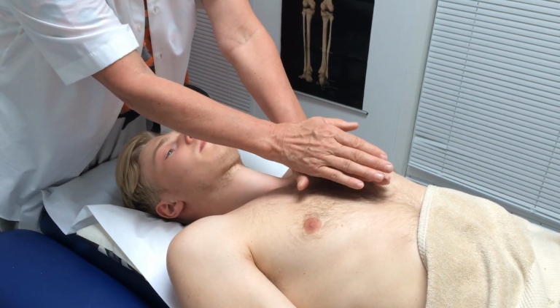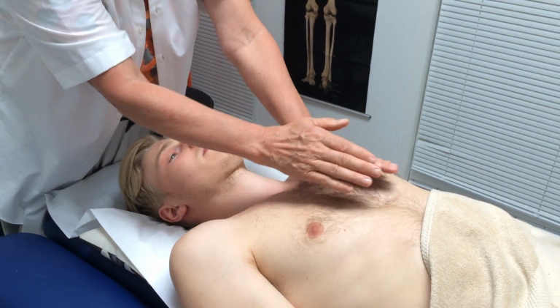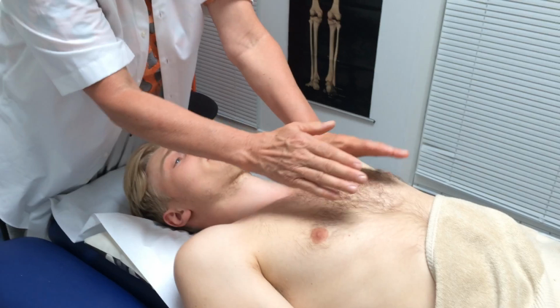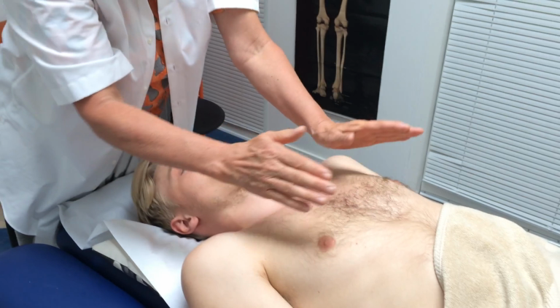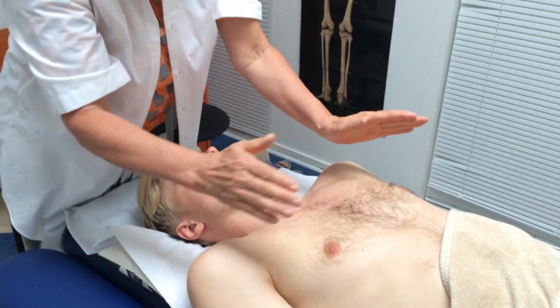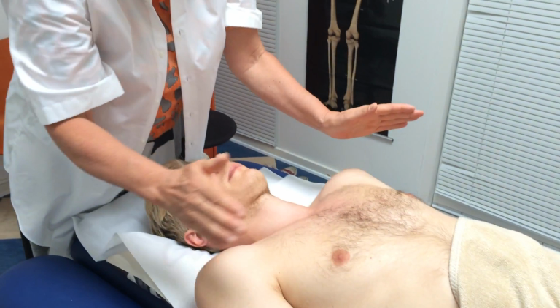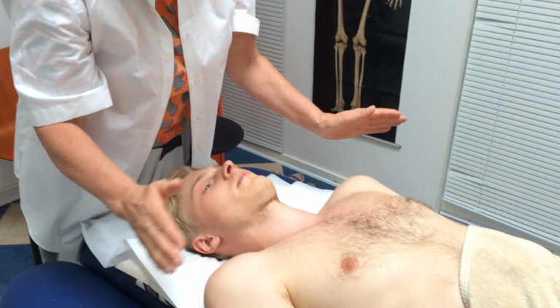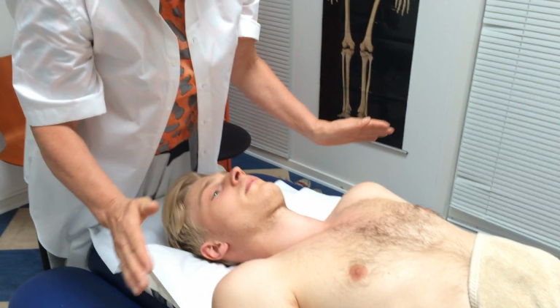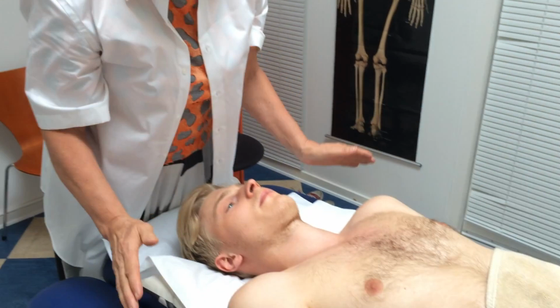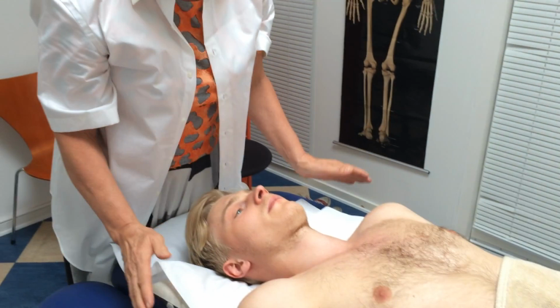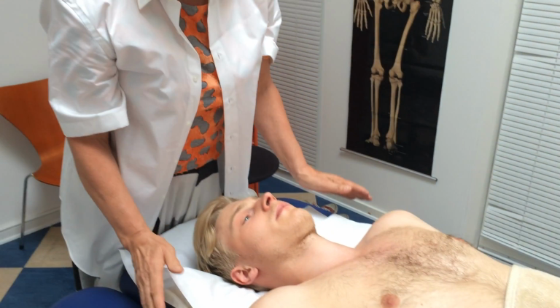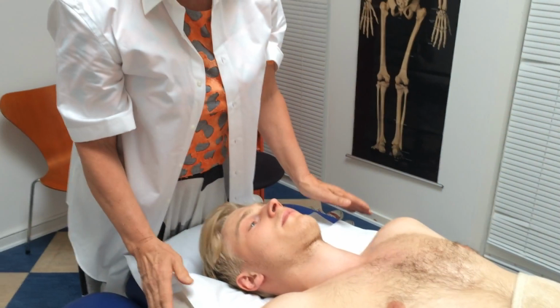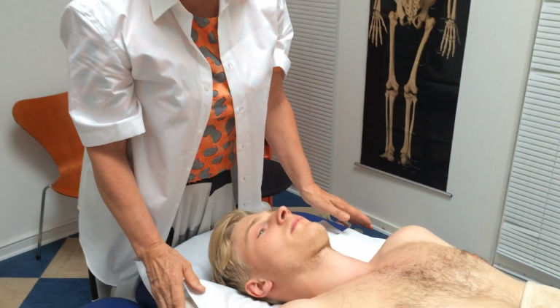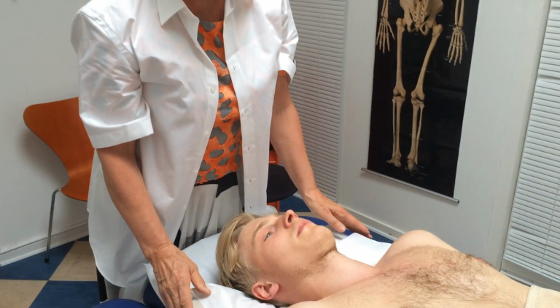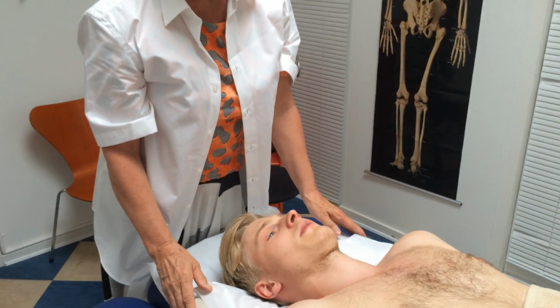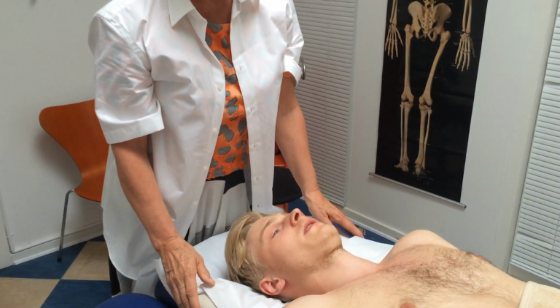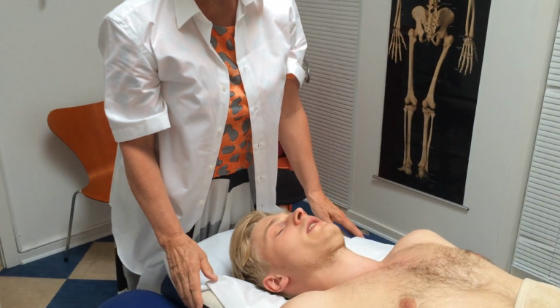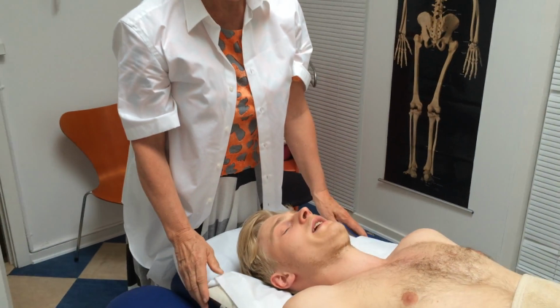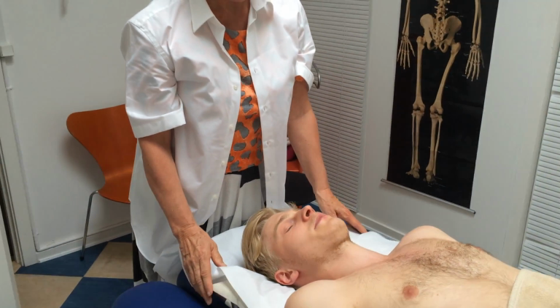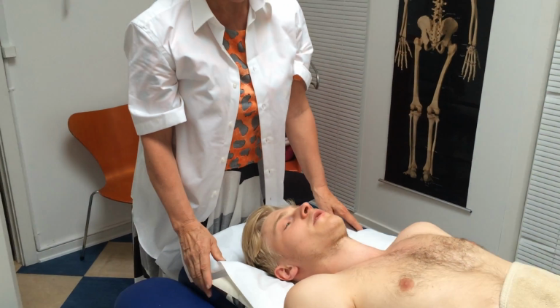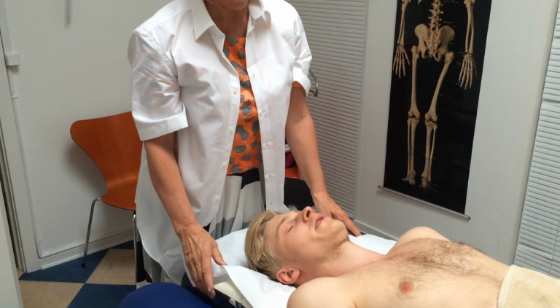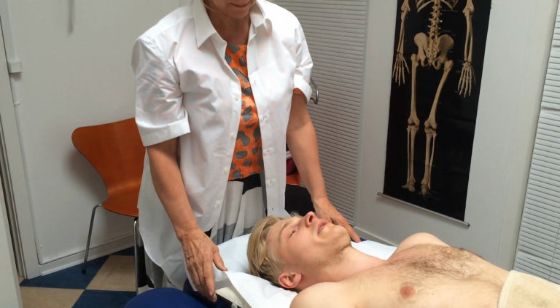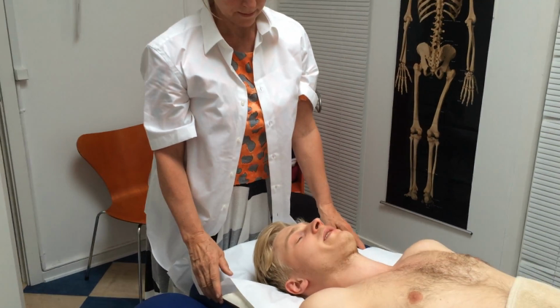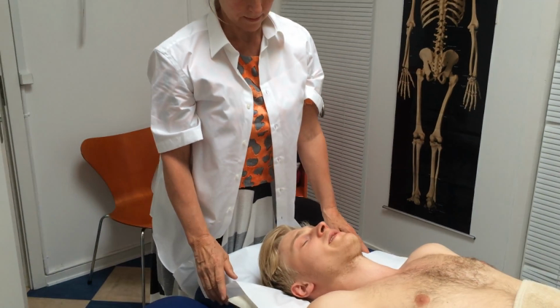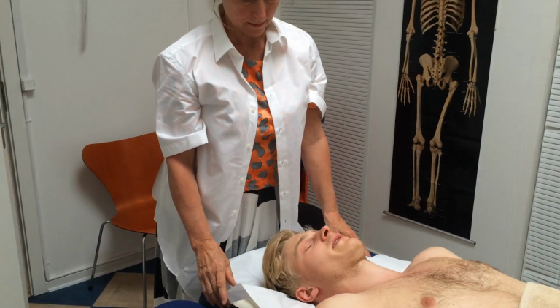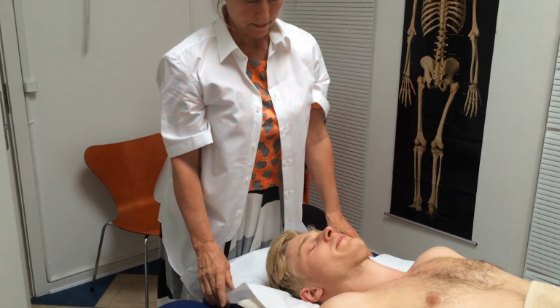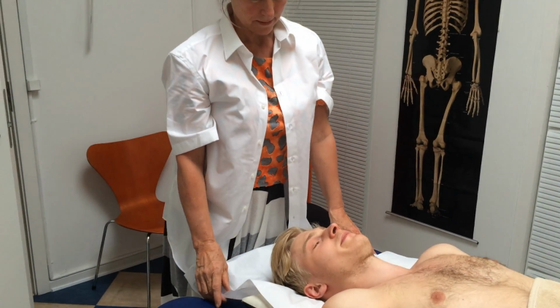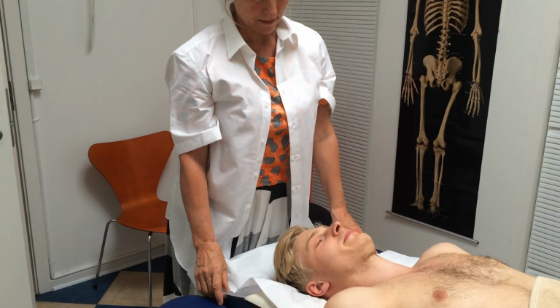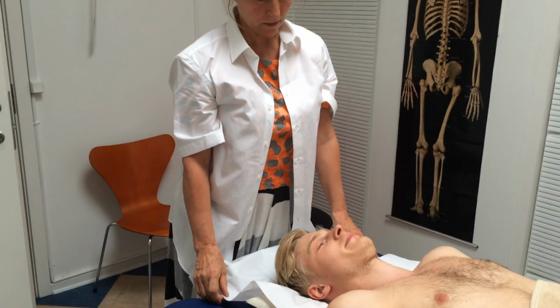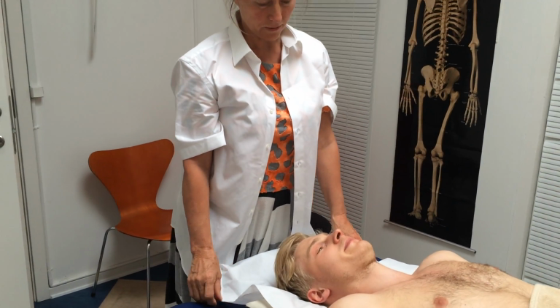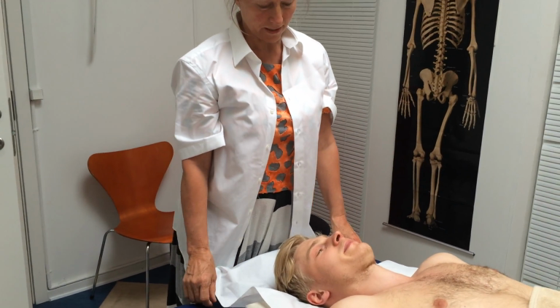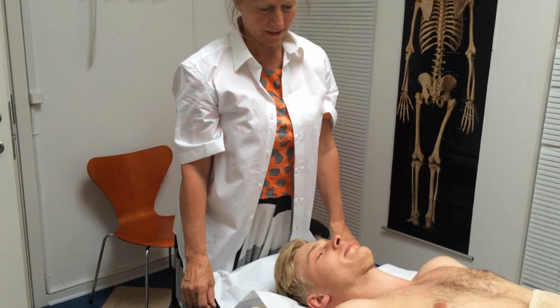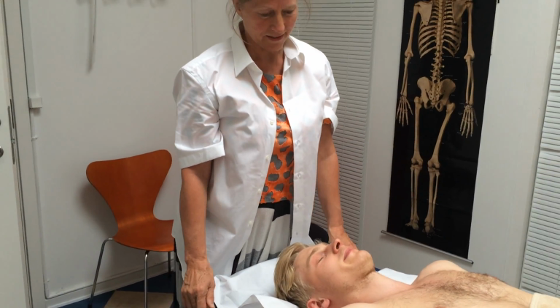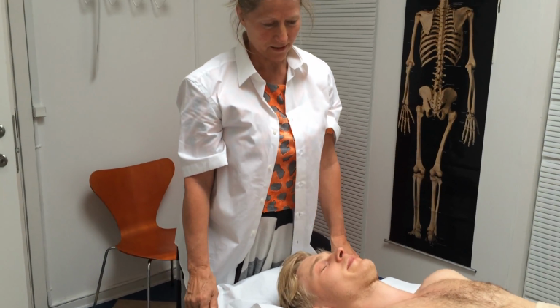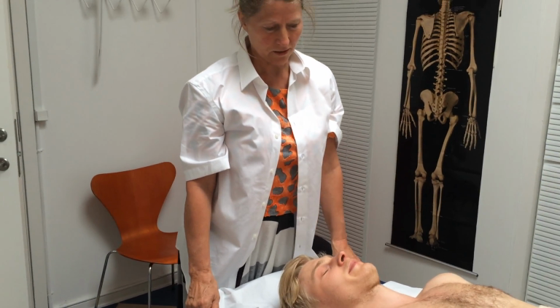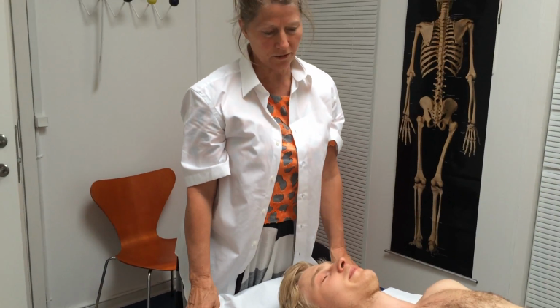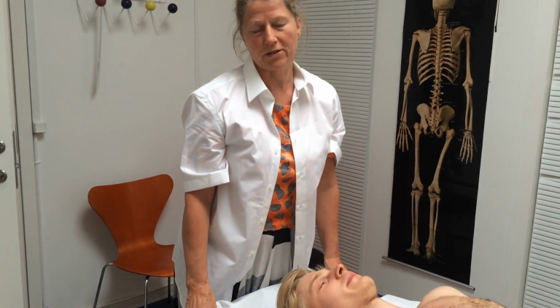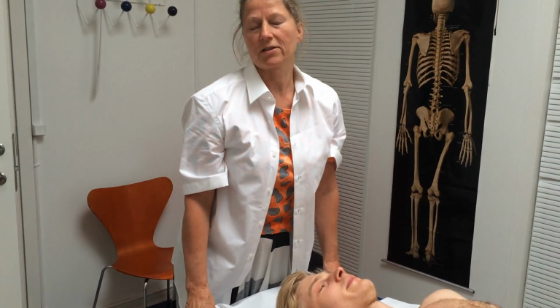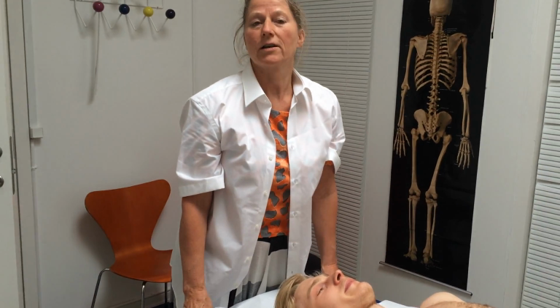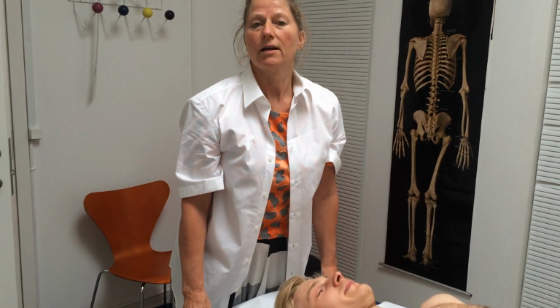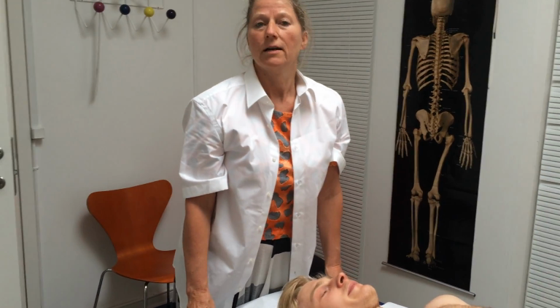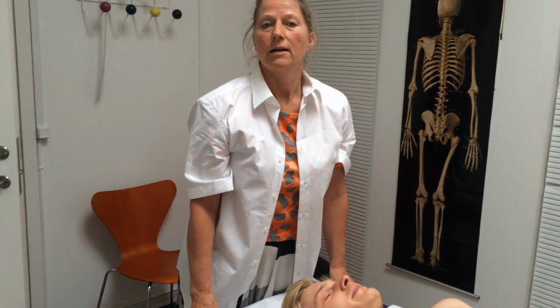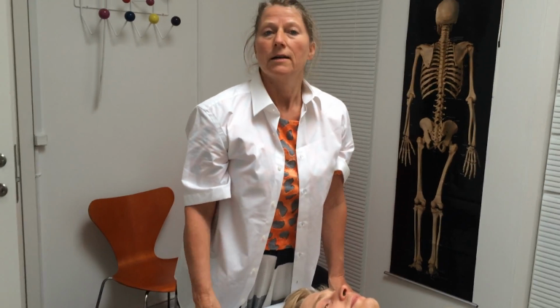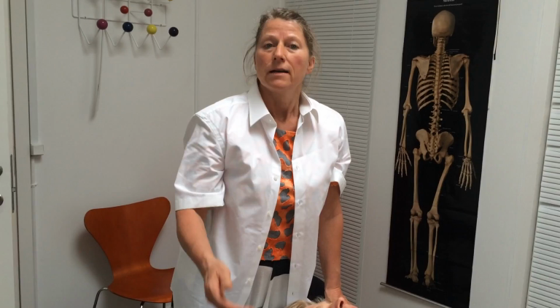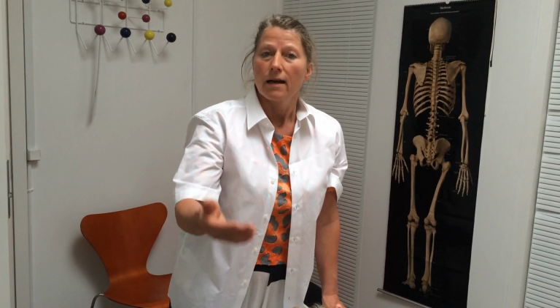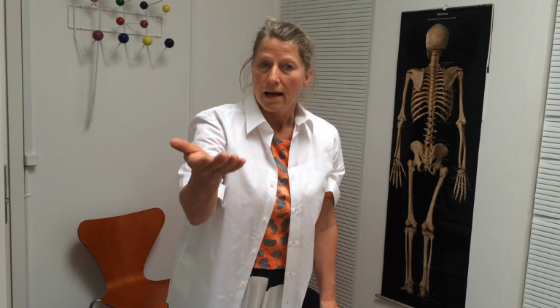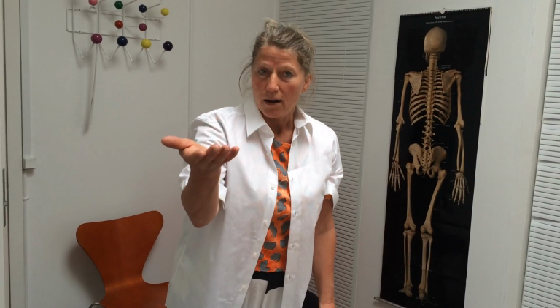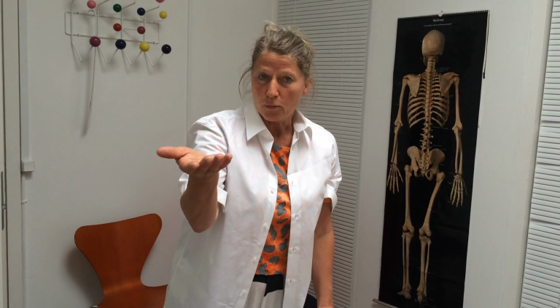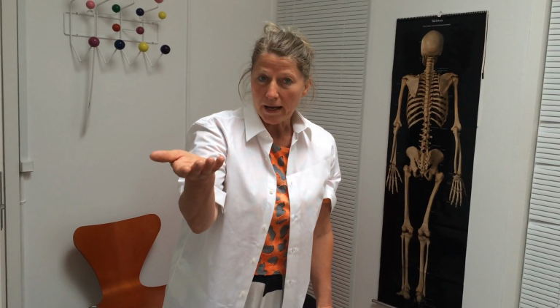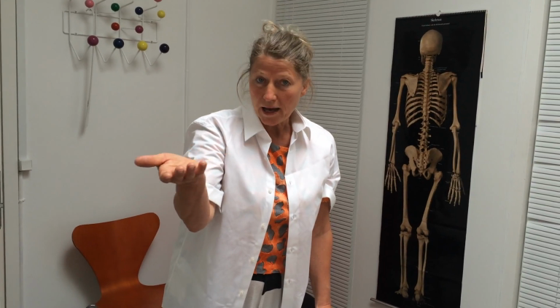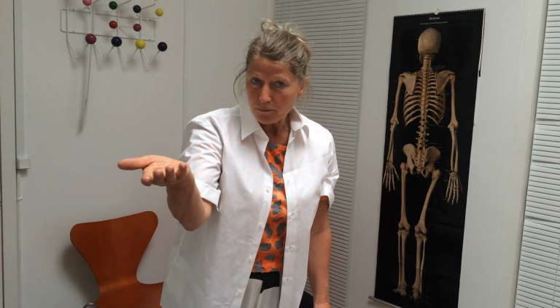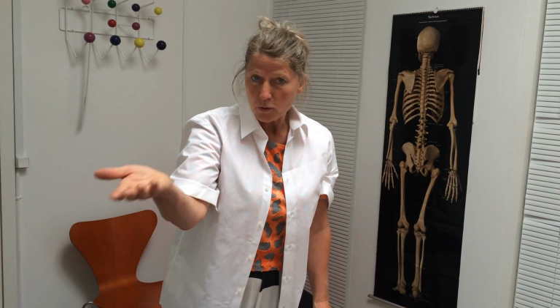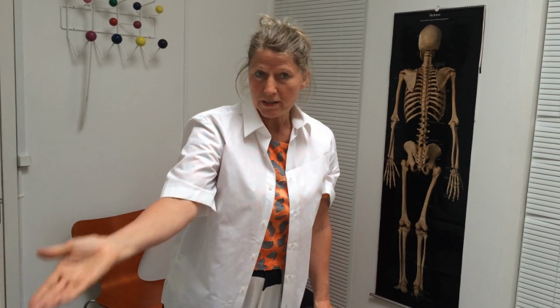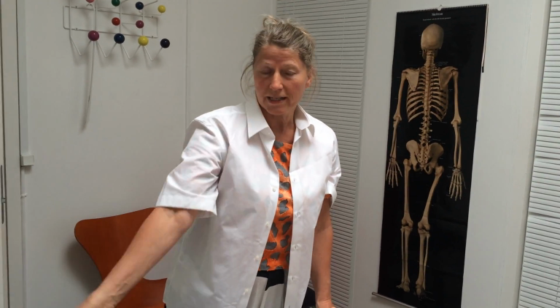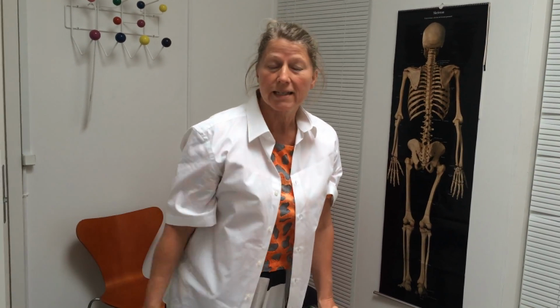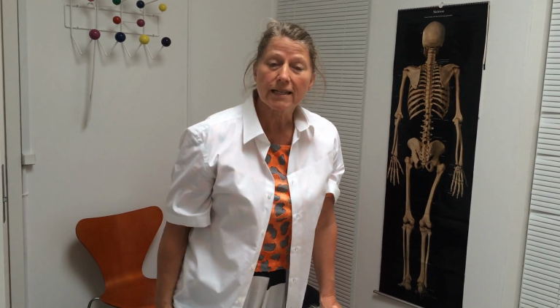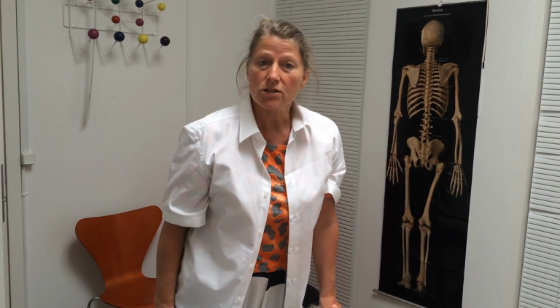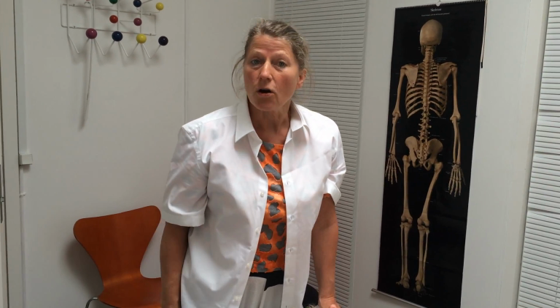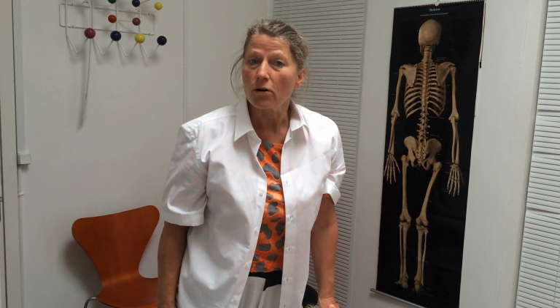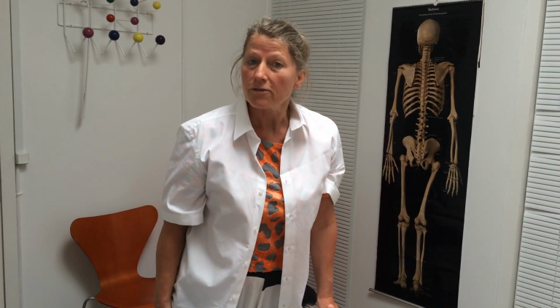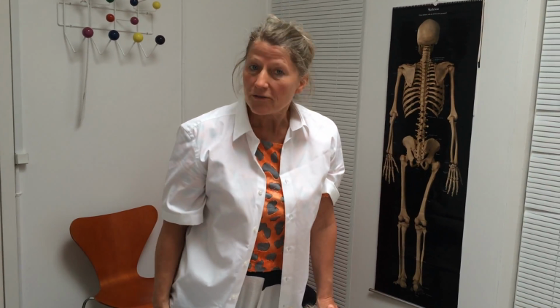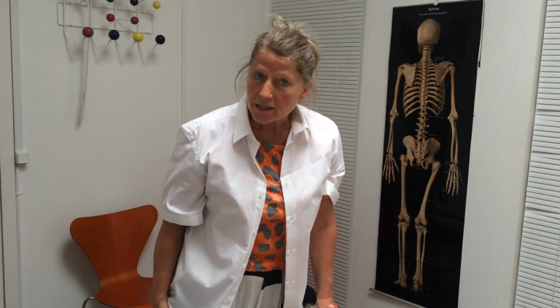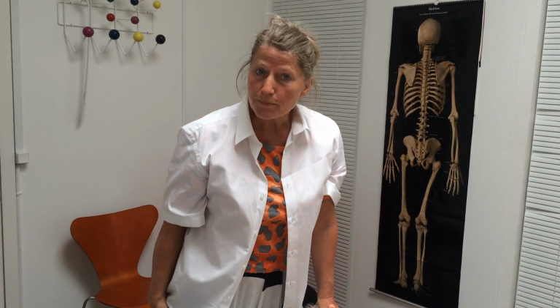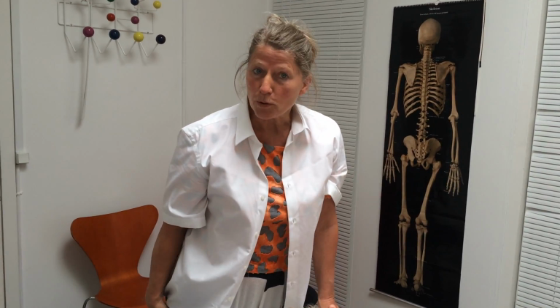So how did that feel, Alexander? Absolutely amazing. Good. We have more techniques on Facebook.